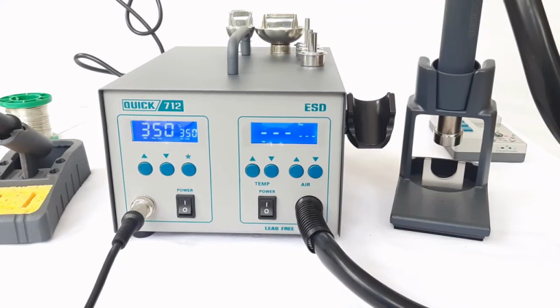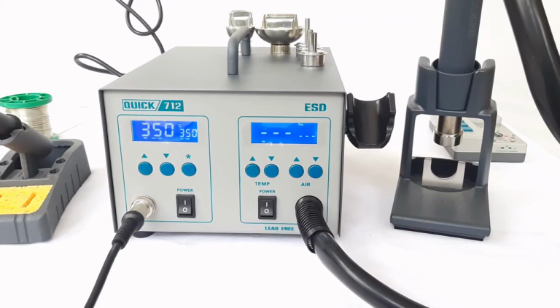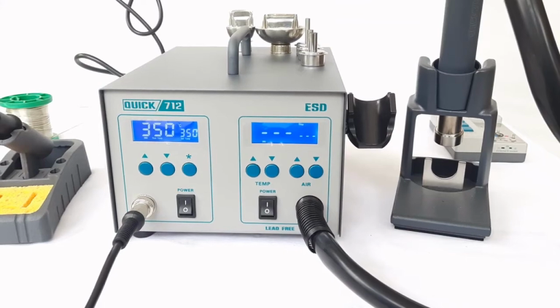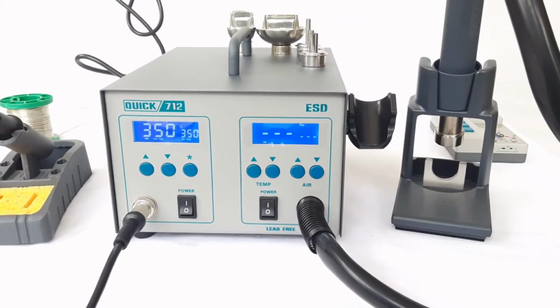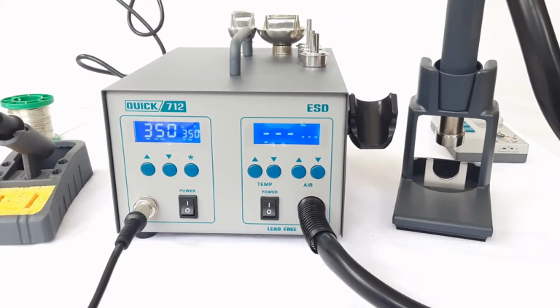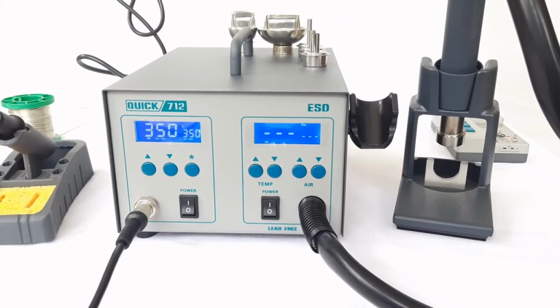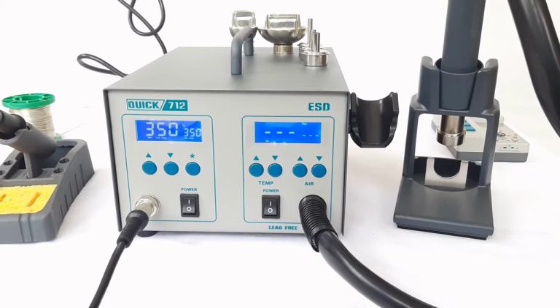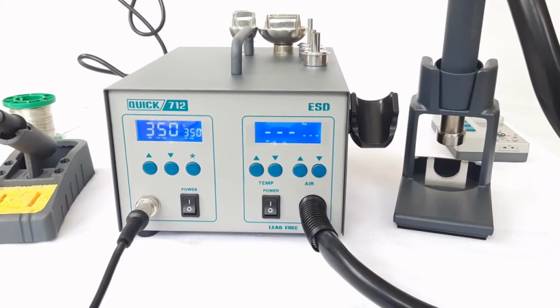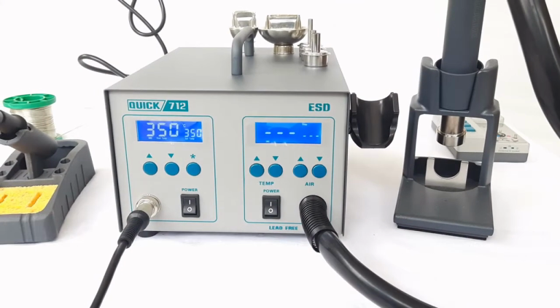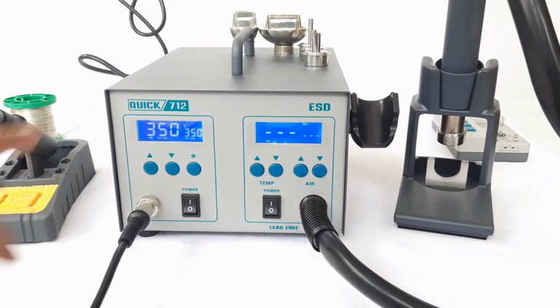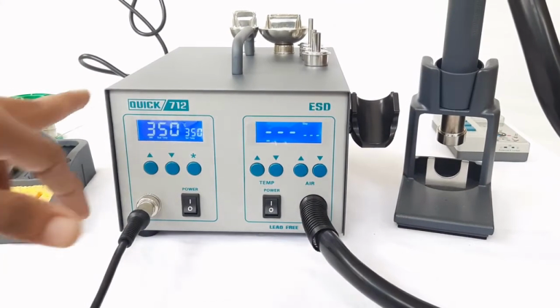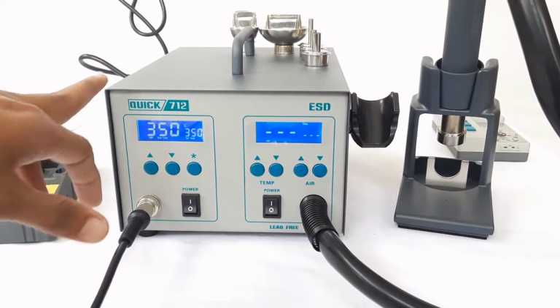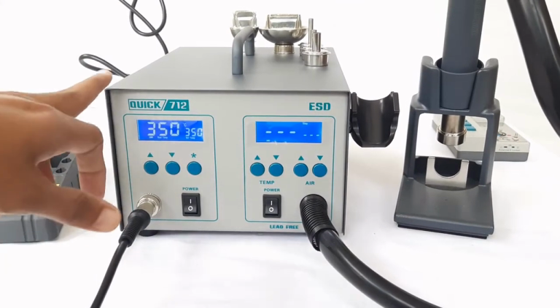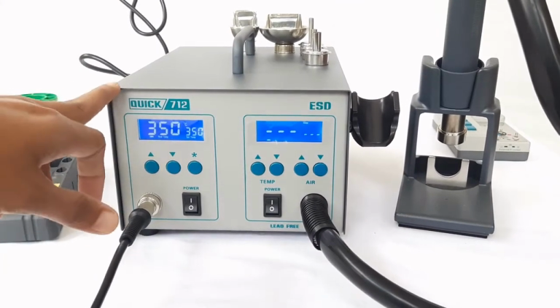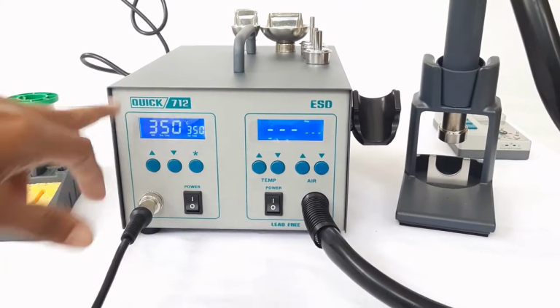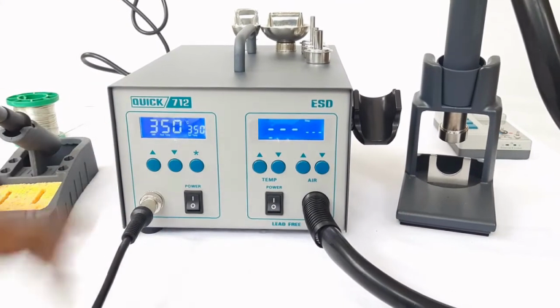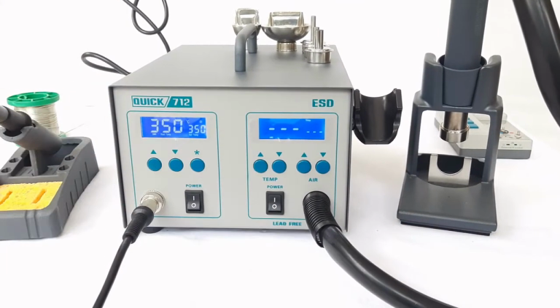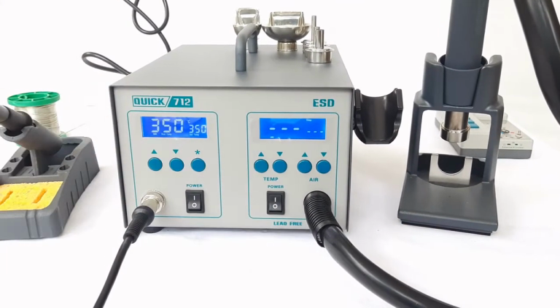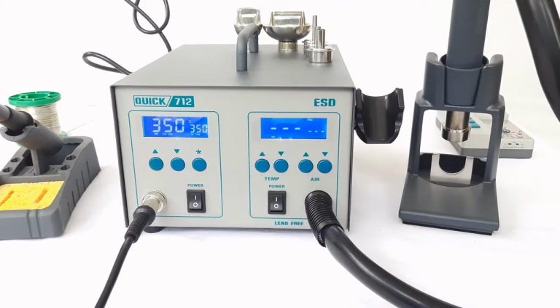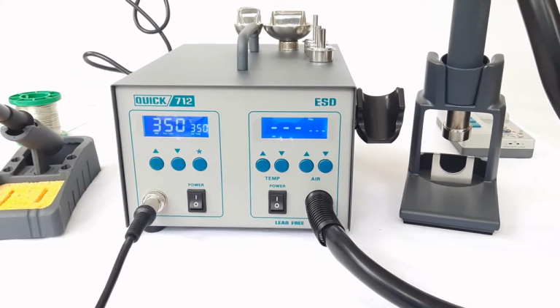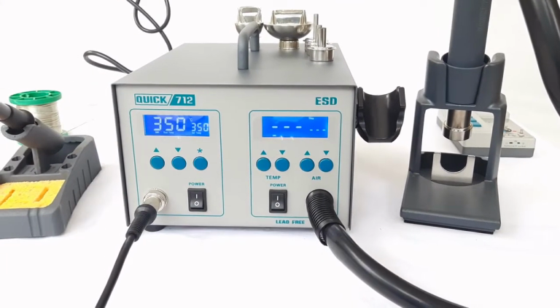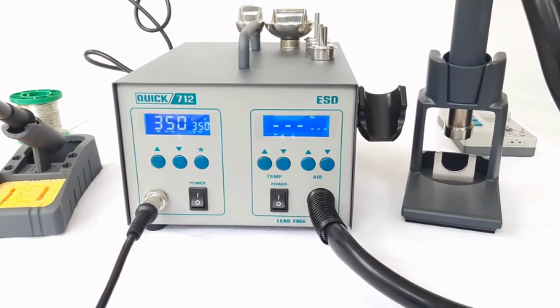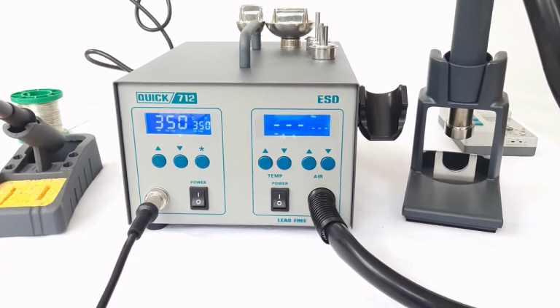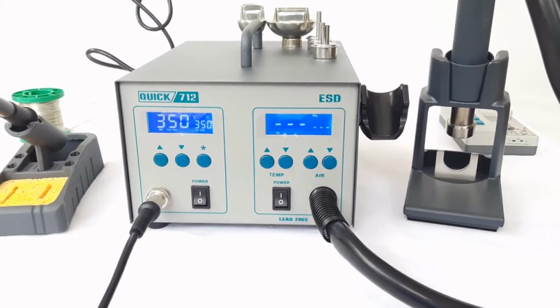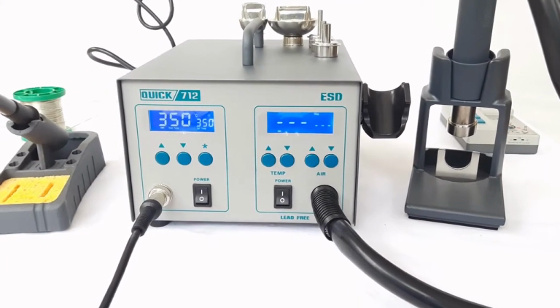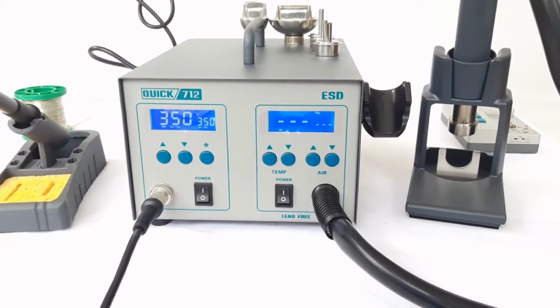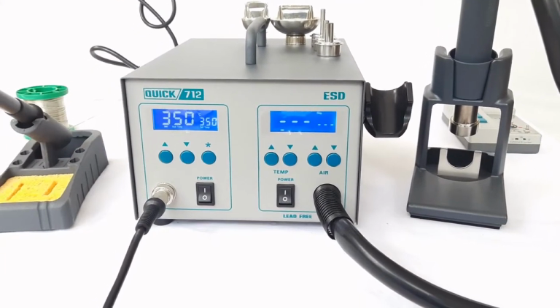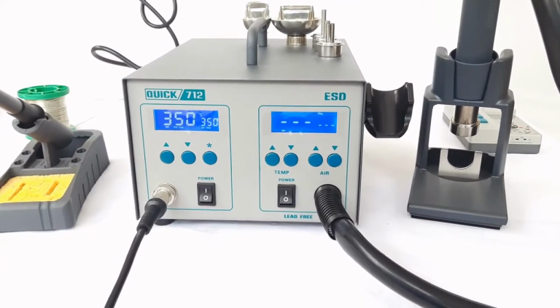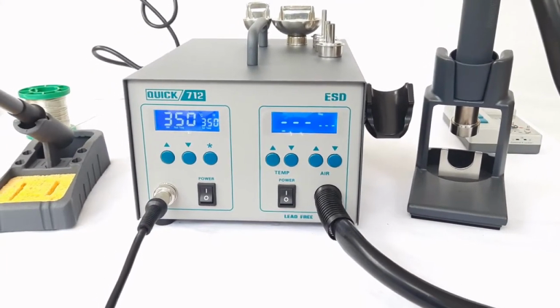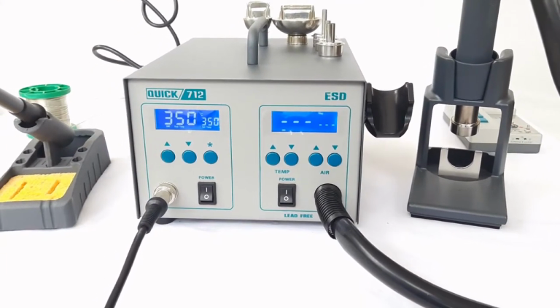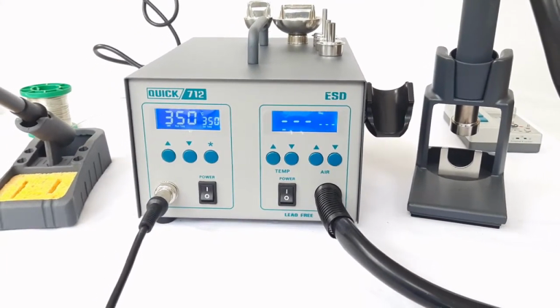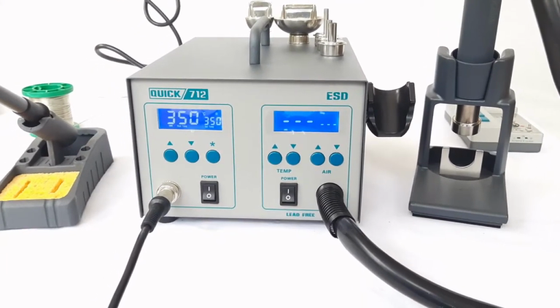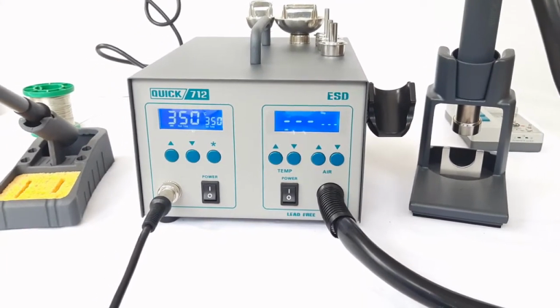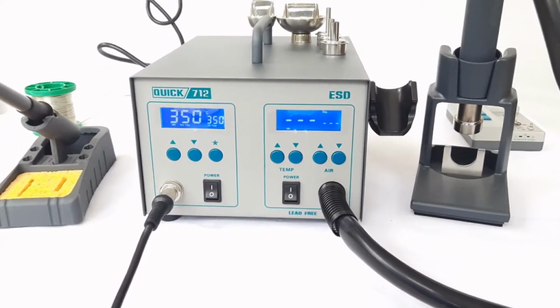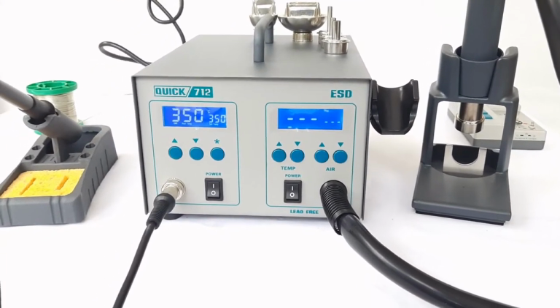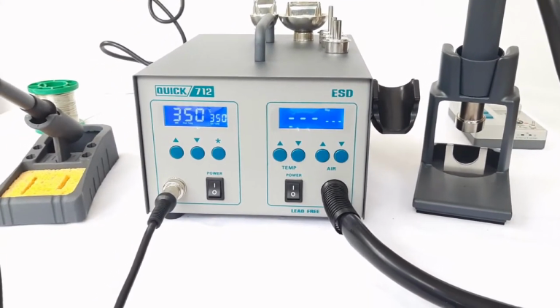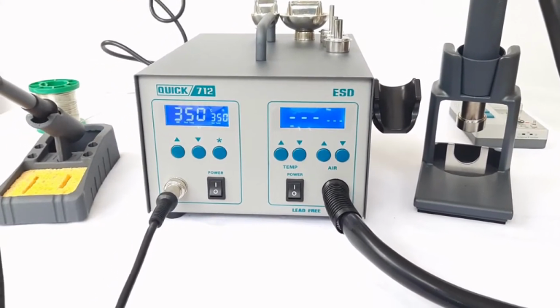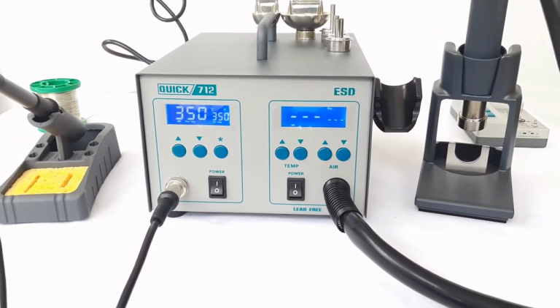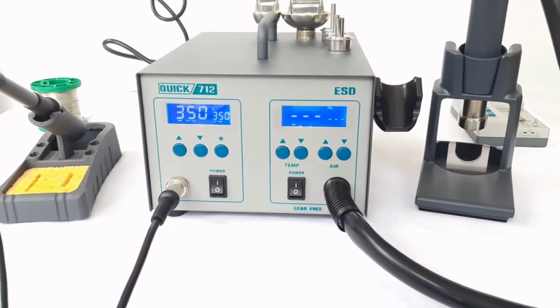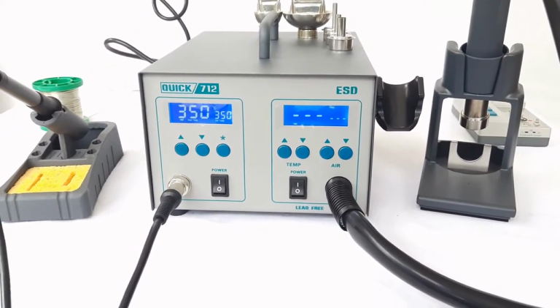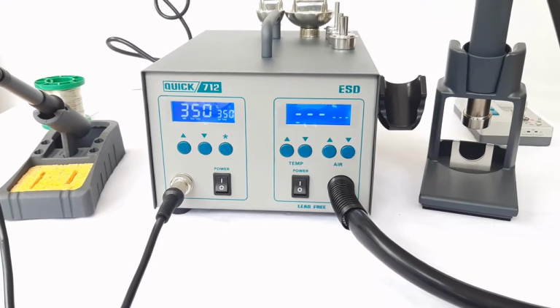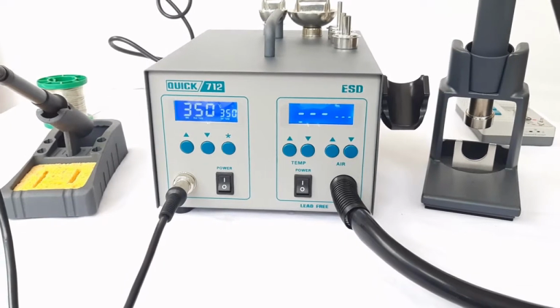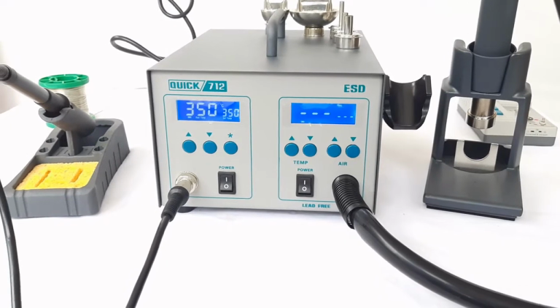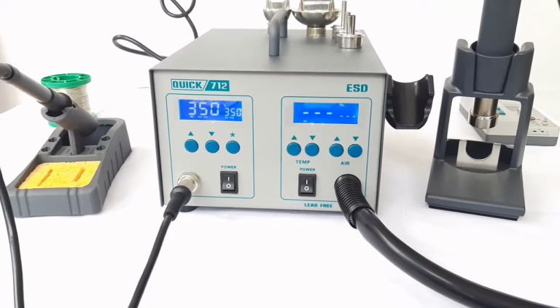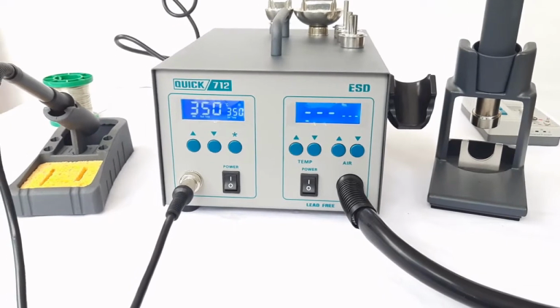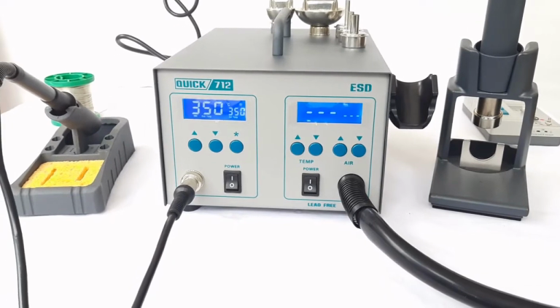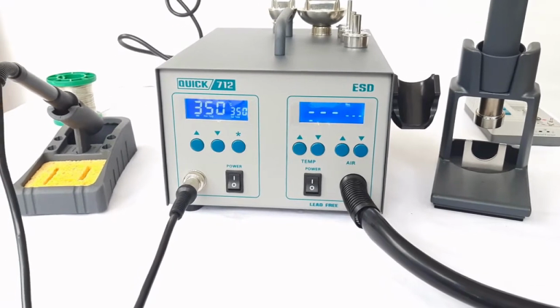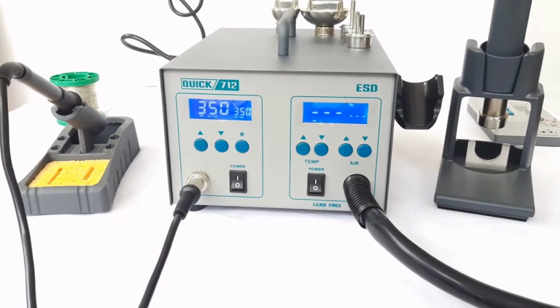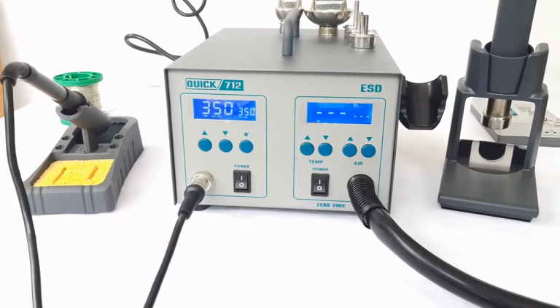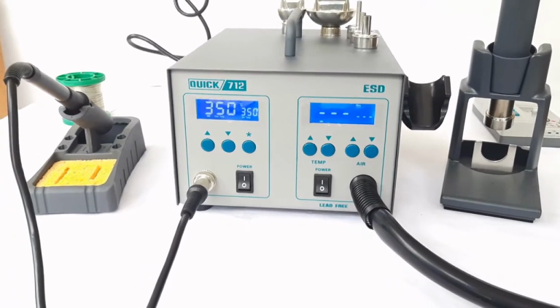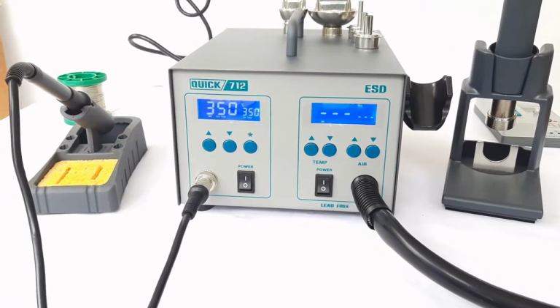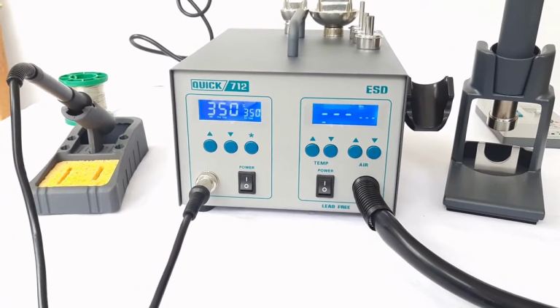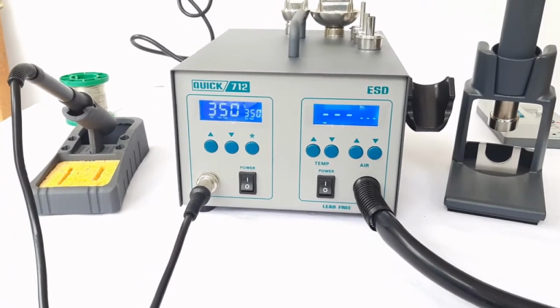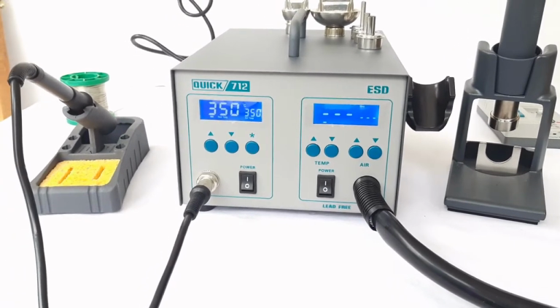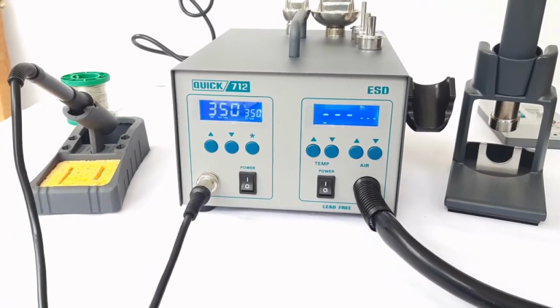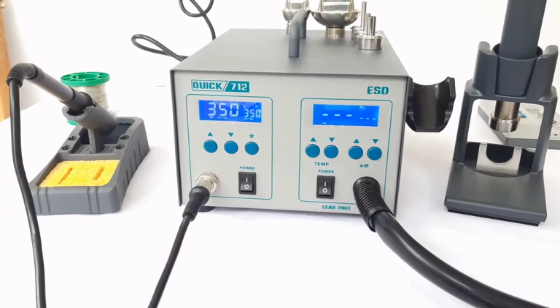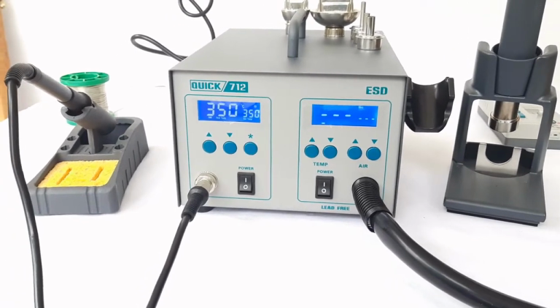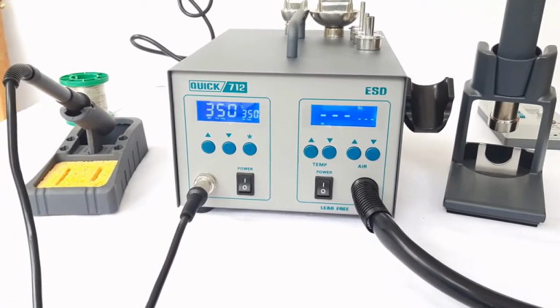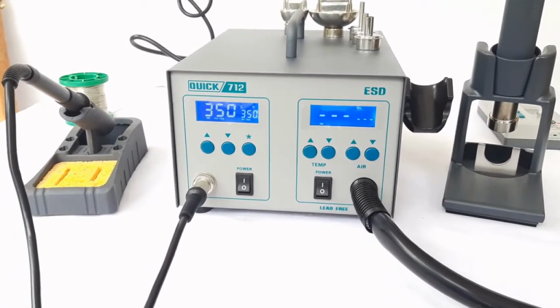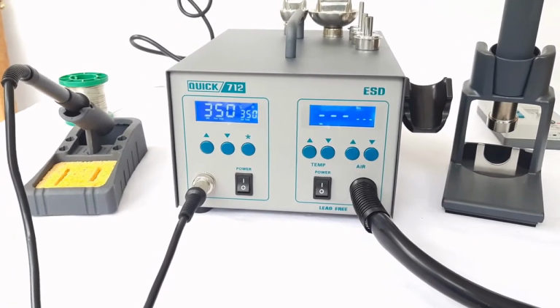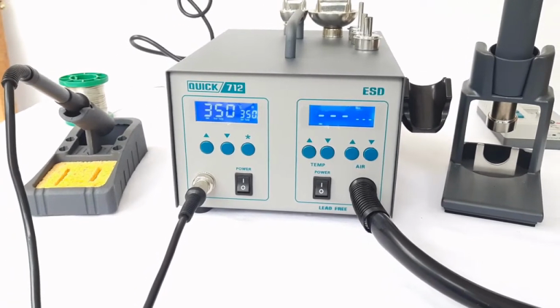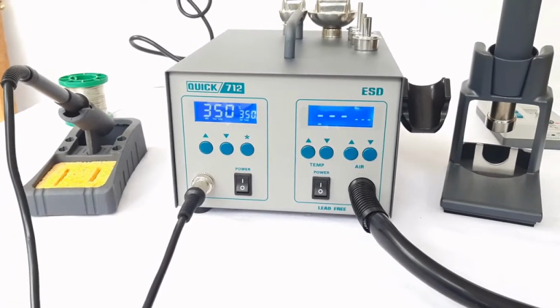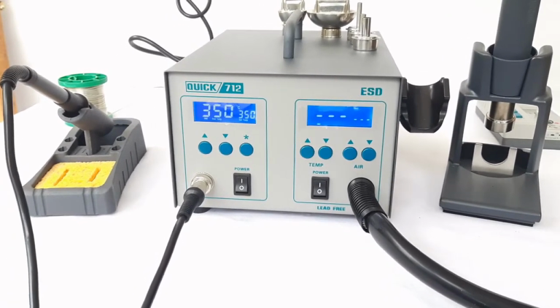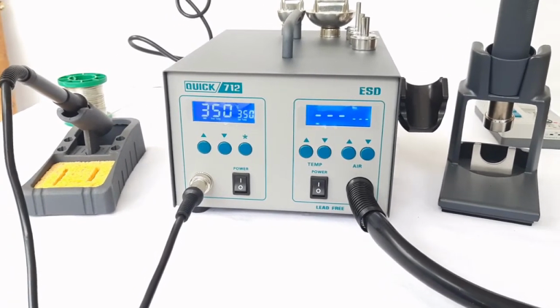Hello friends, this is a dual 2-in-1 soldering and rework station, sold by India Enterprises.